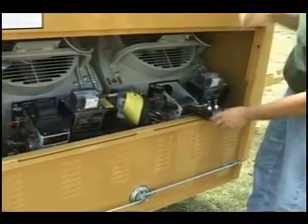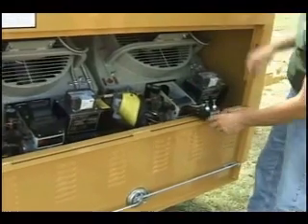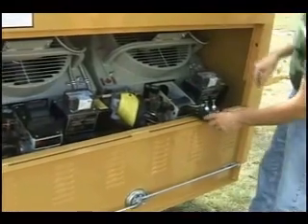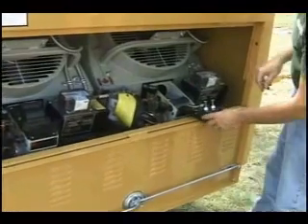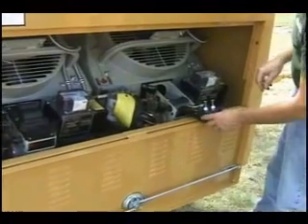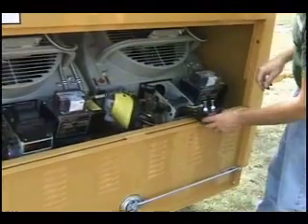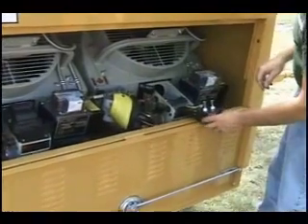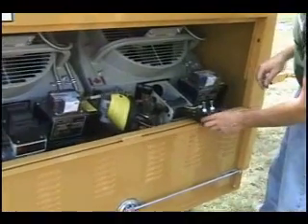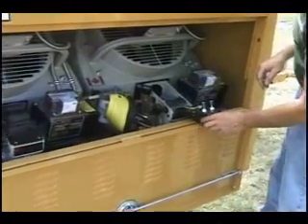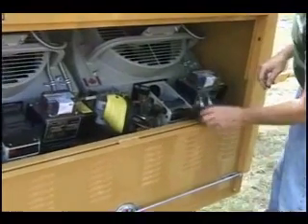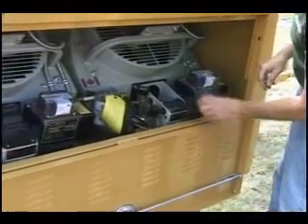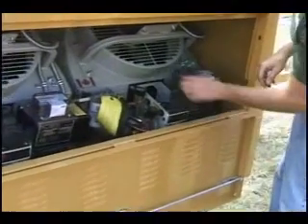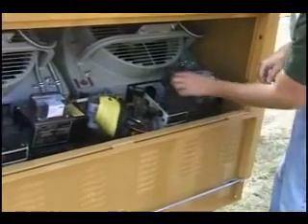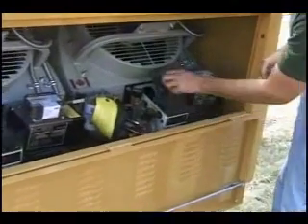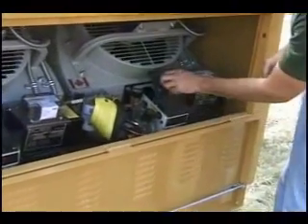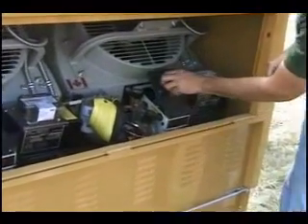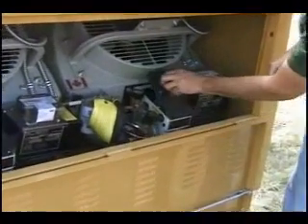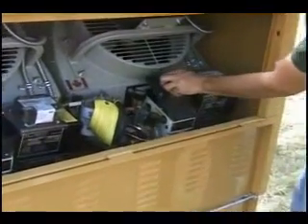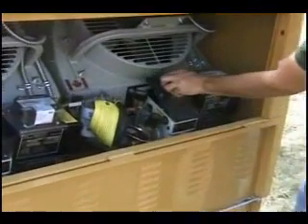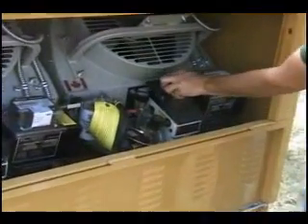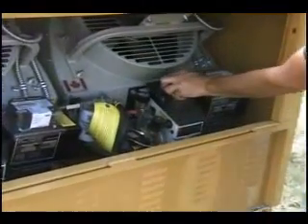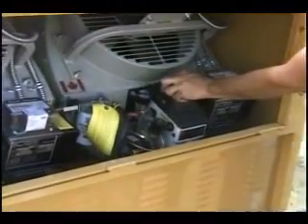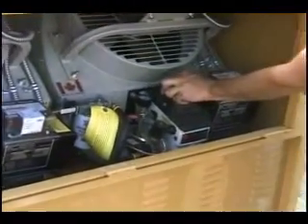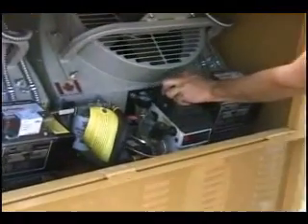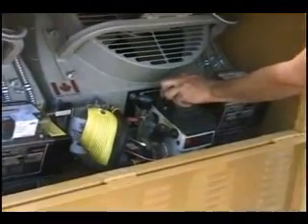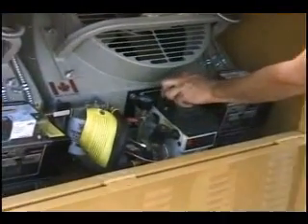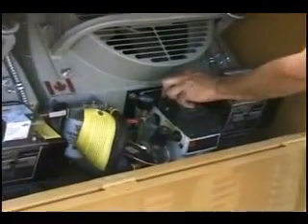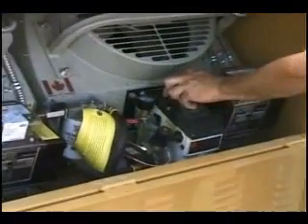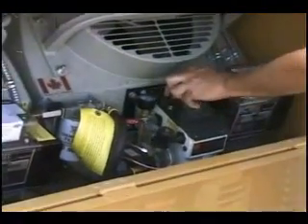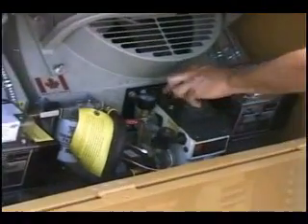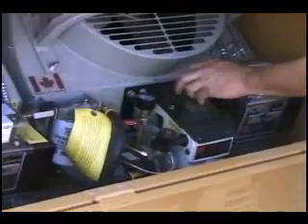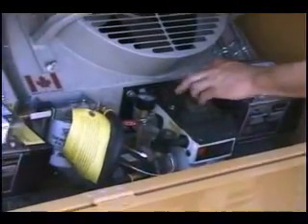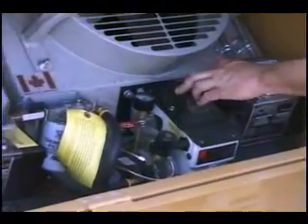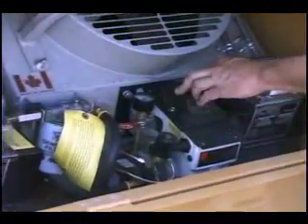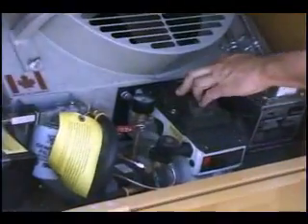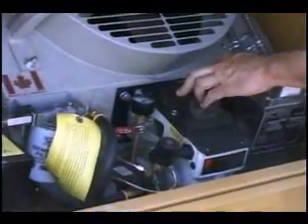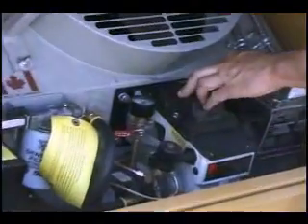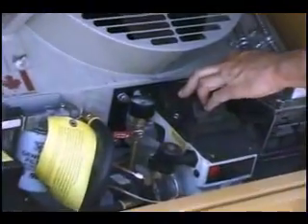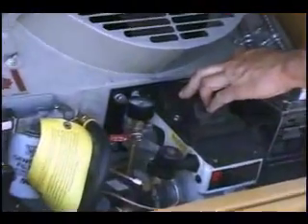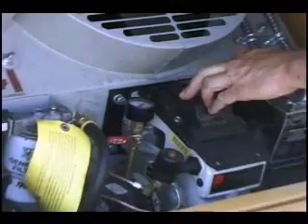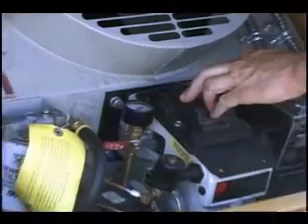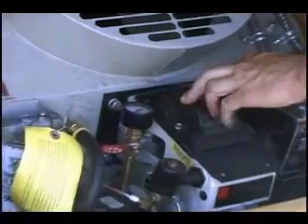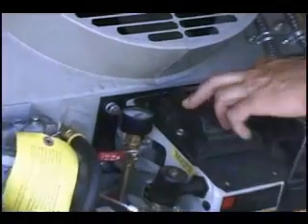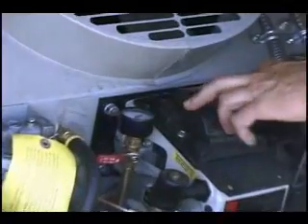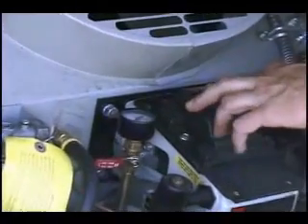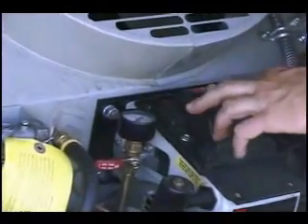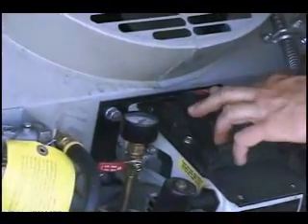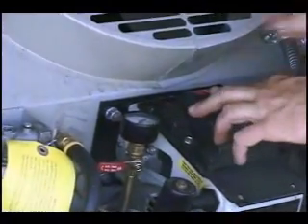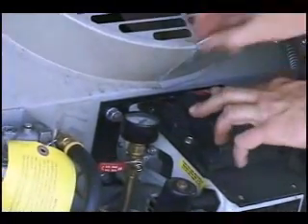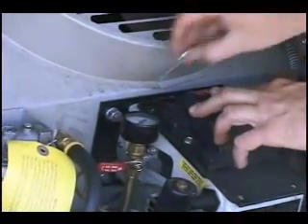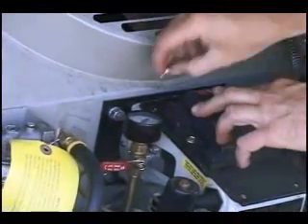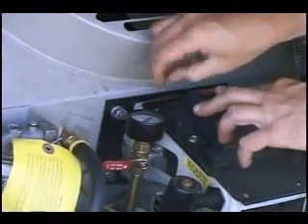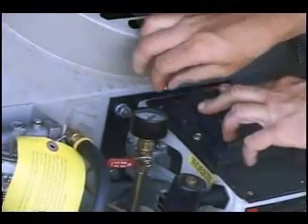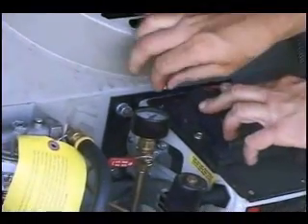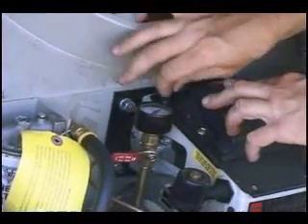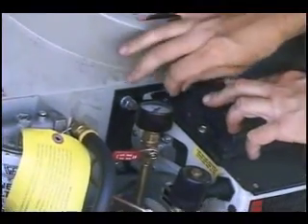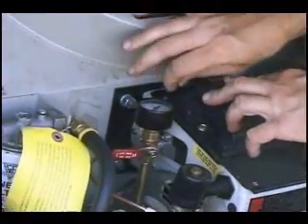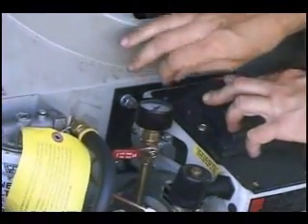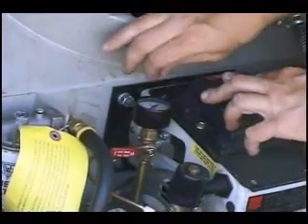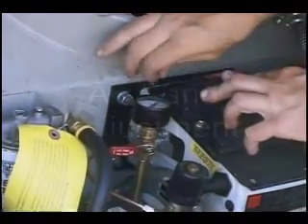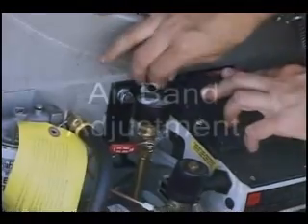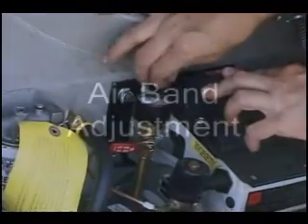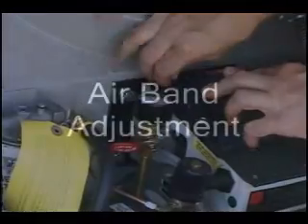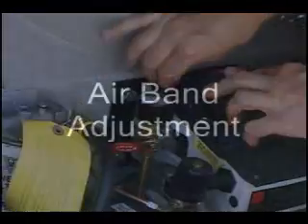Finally, flip the transformer back into position and reinstall and tighten the two screws that were removed earlier.